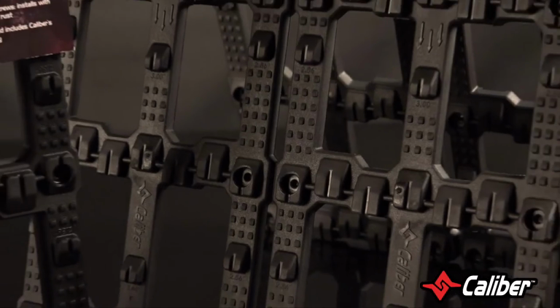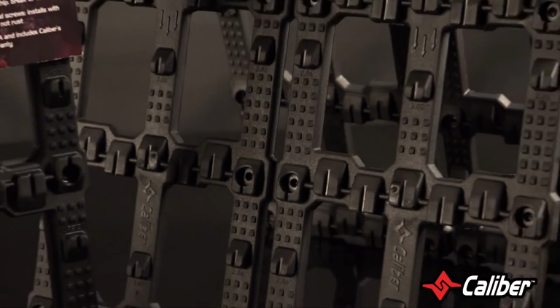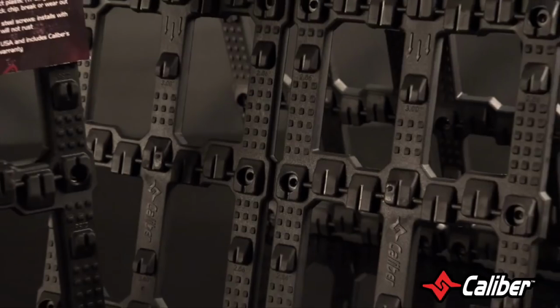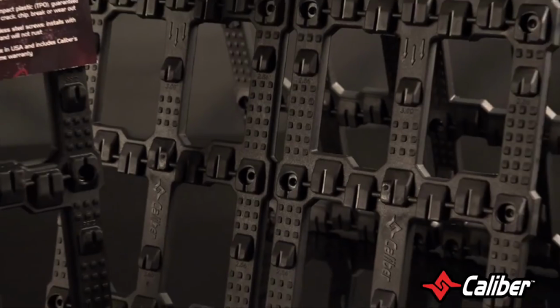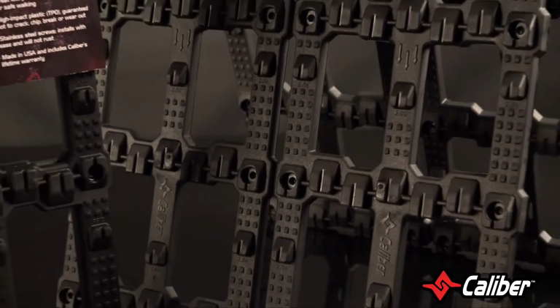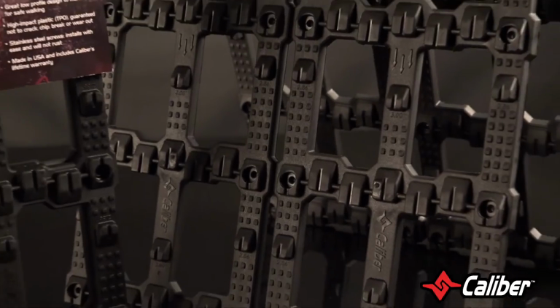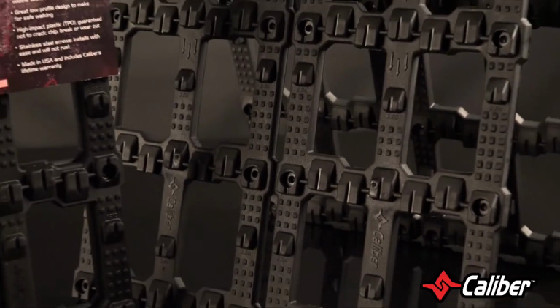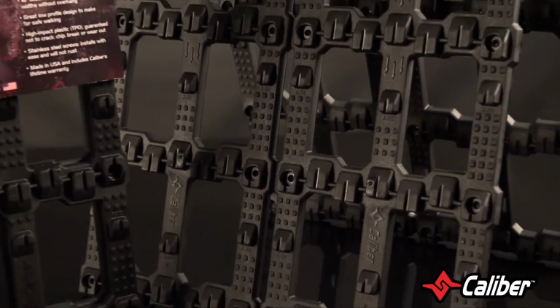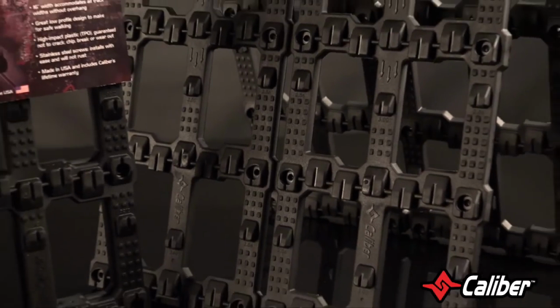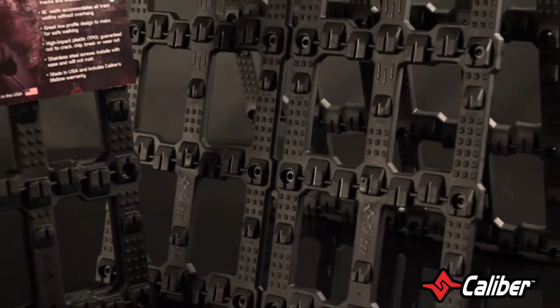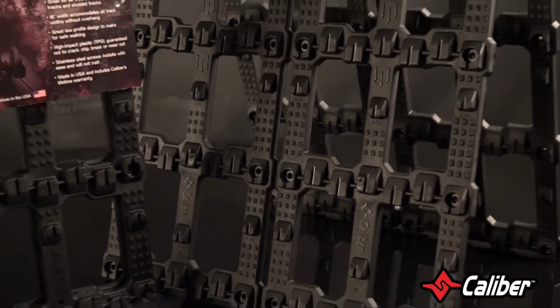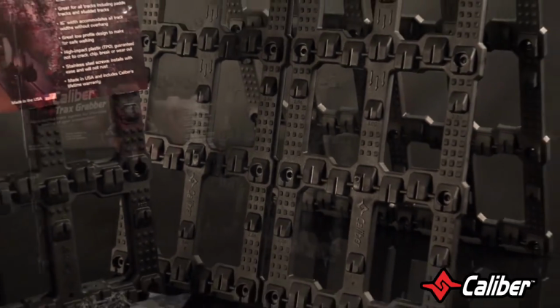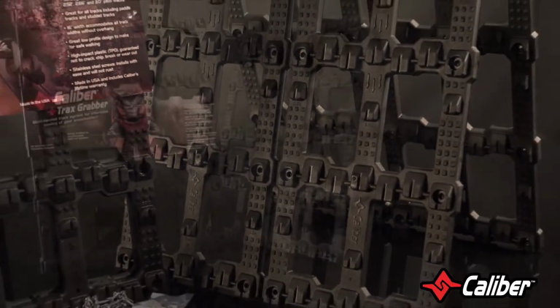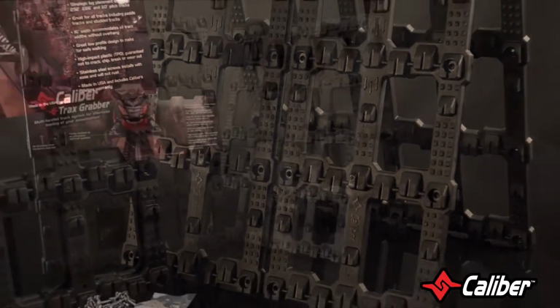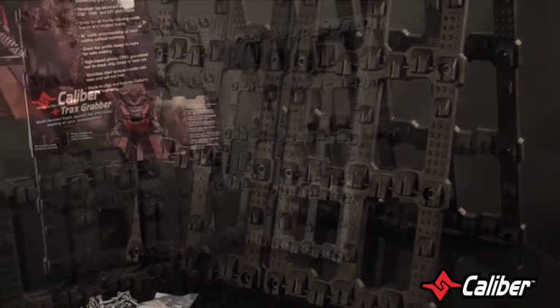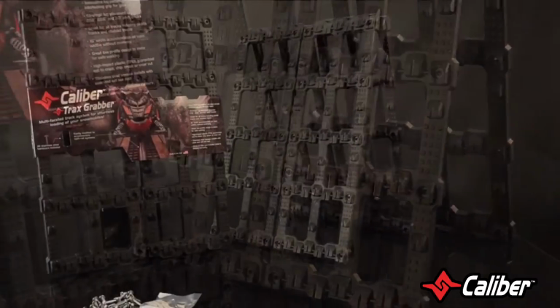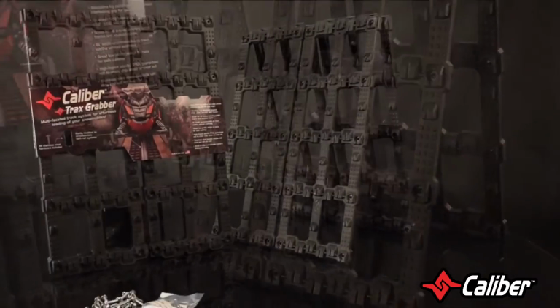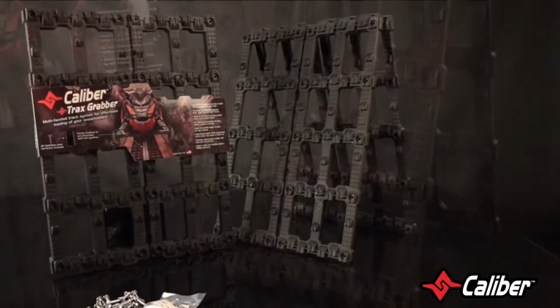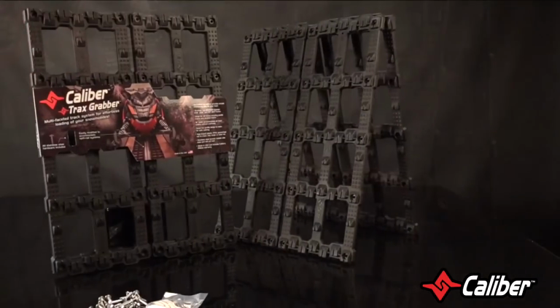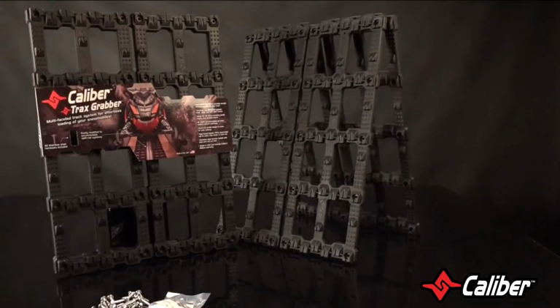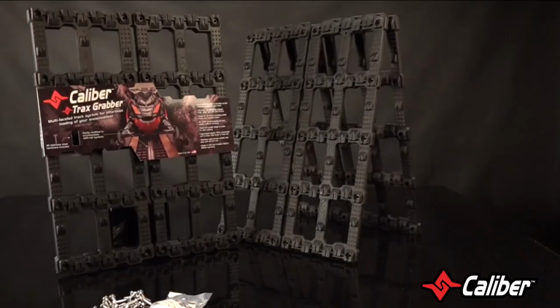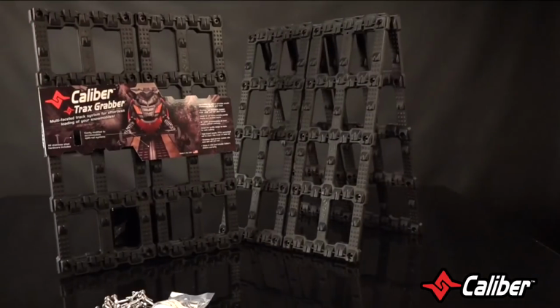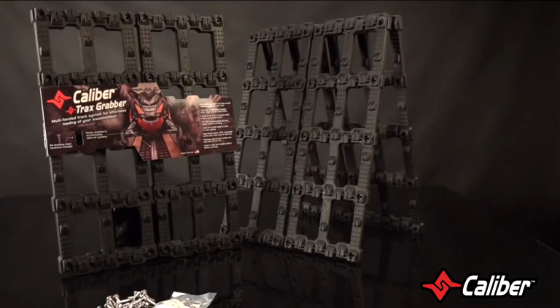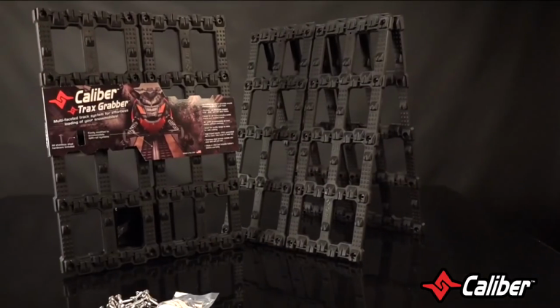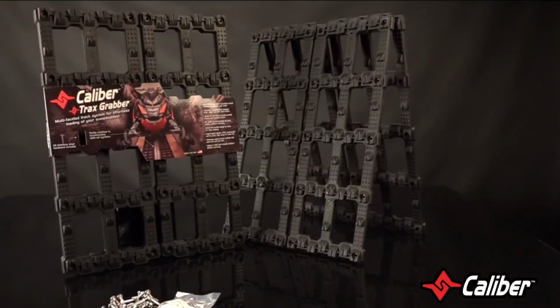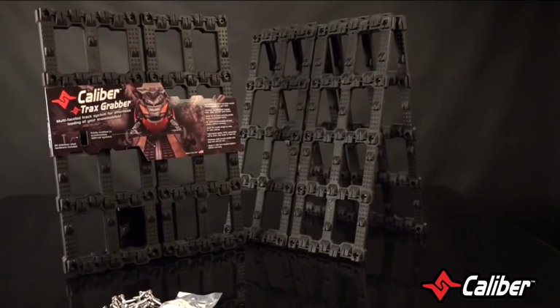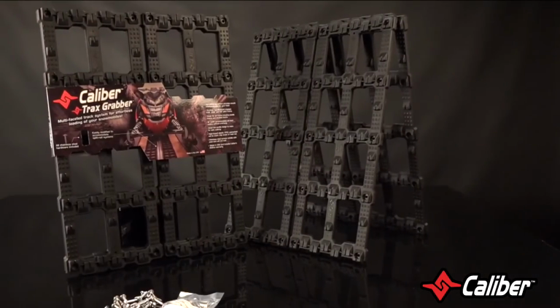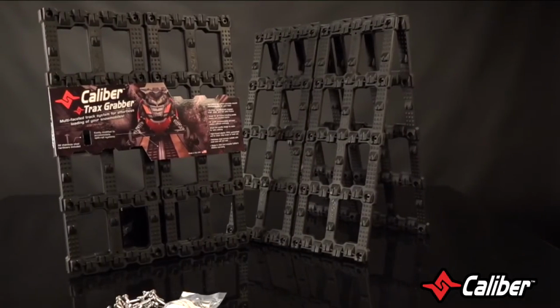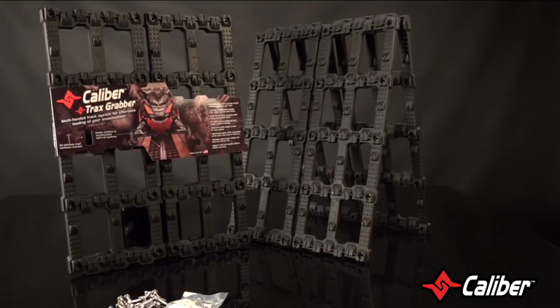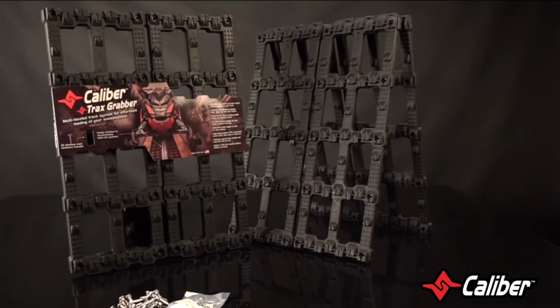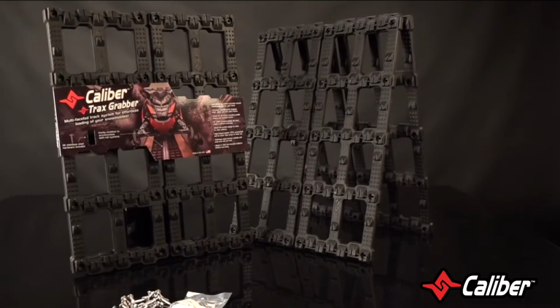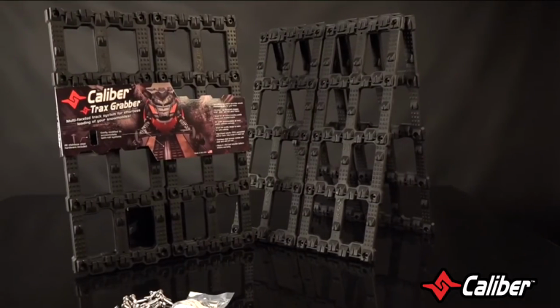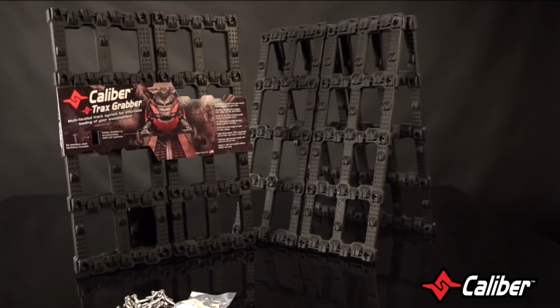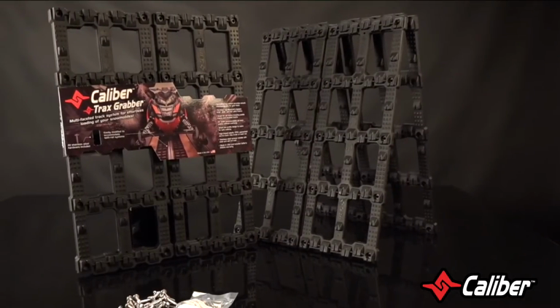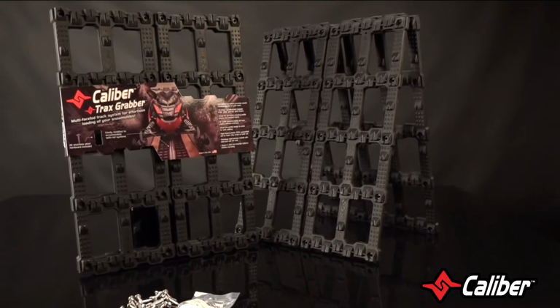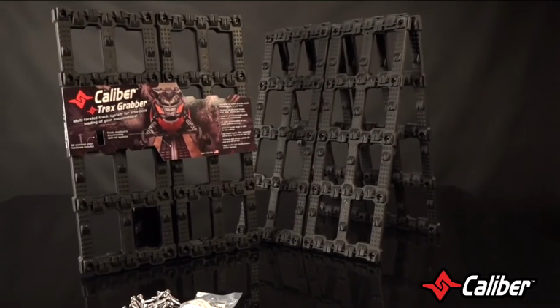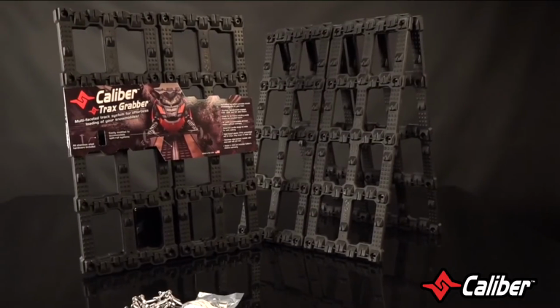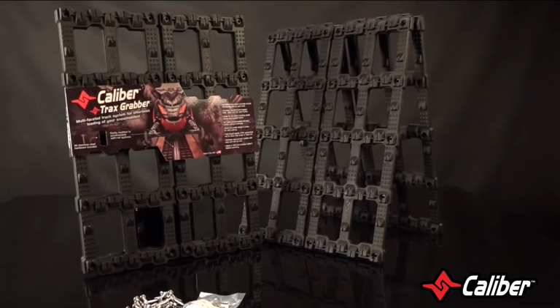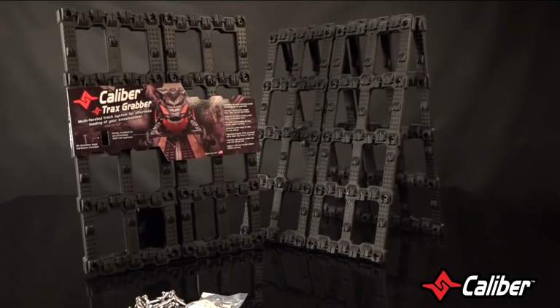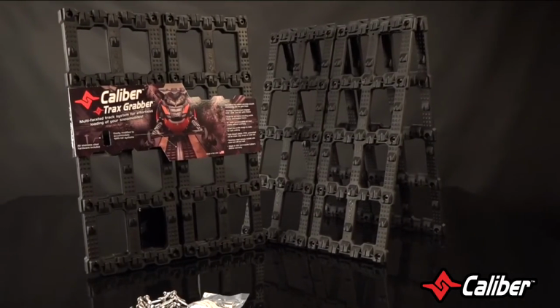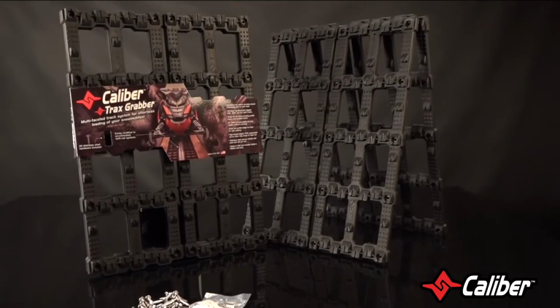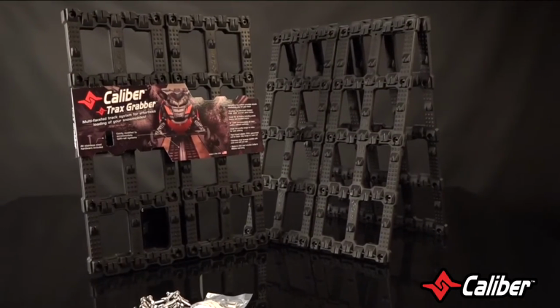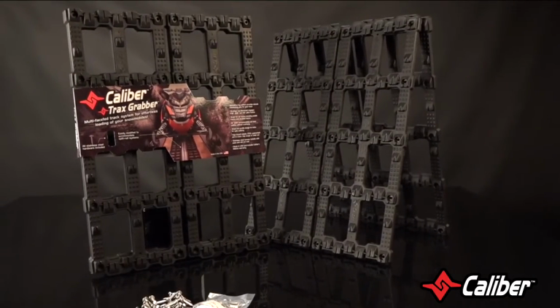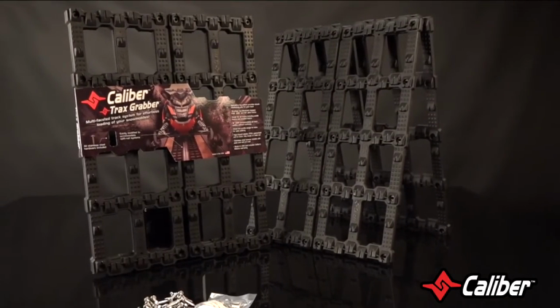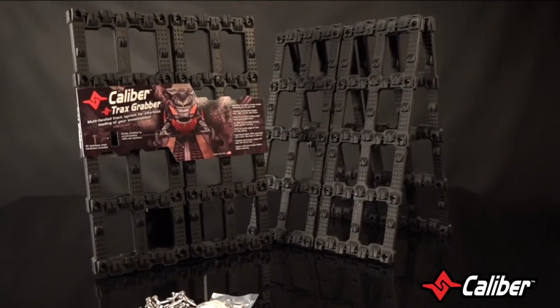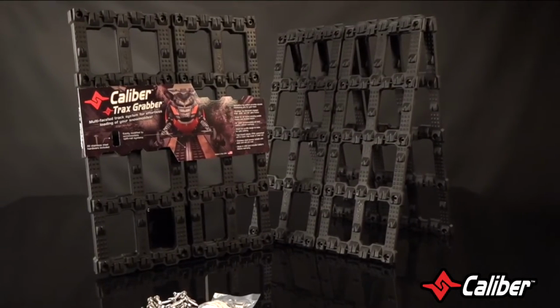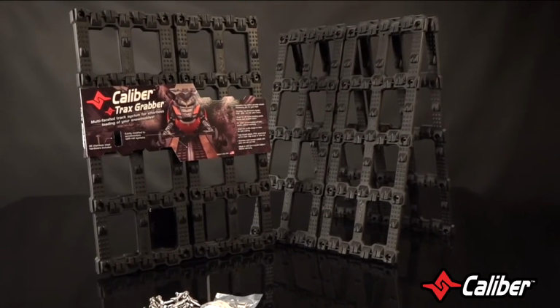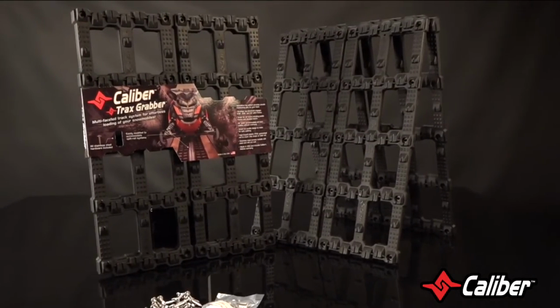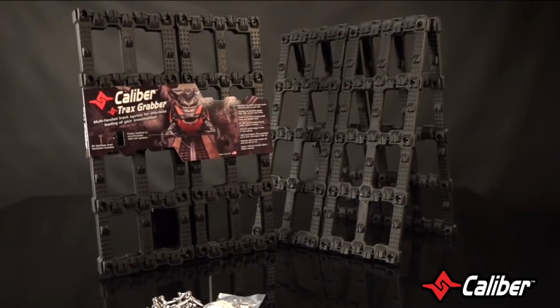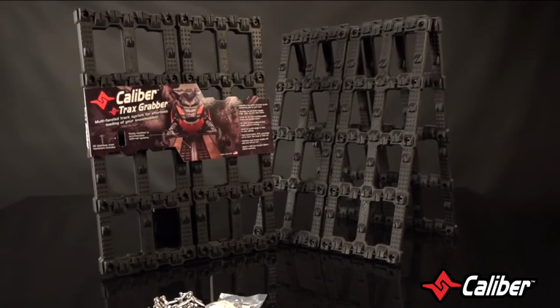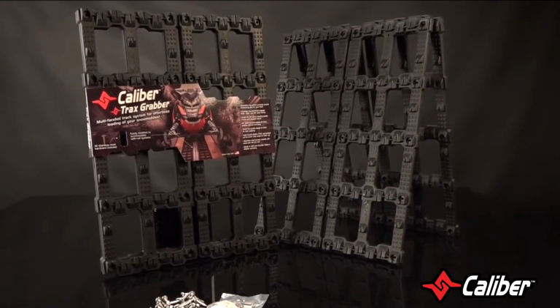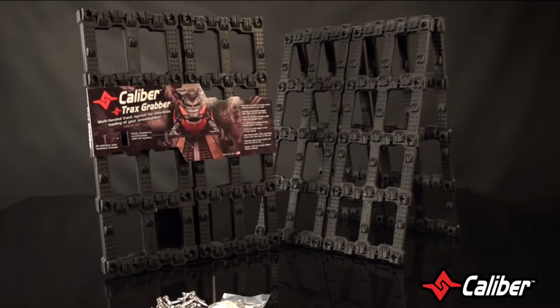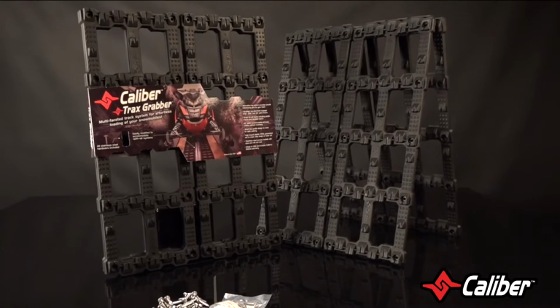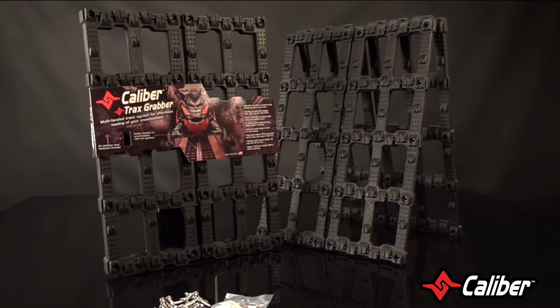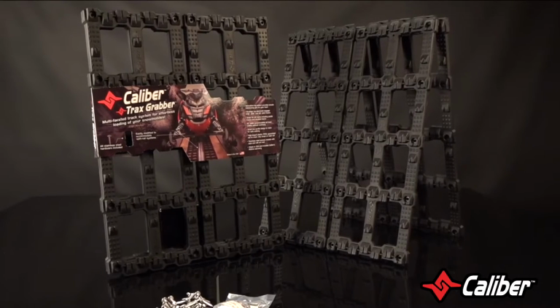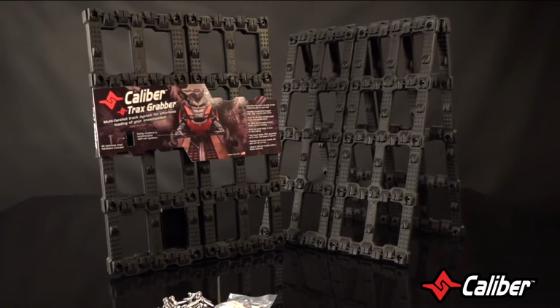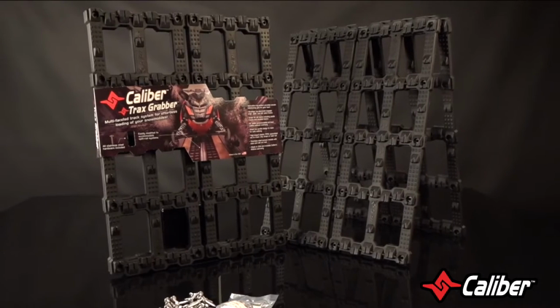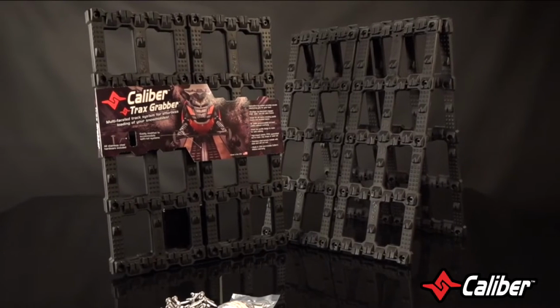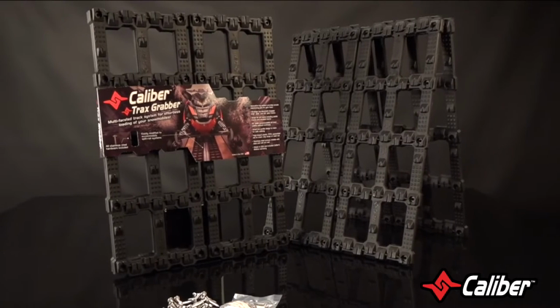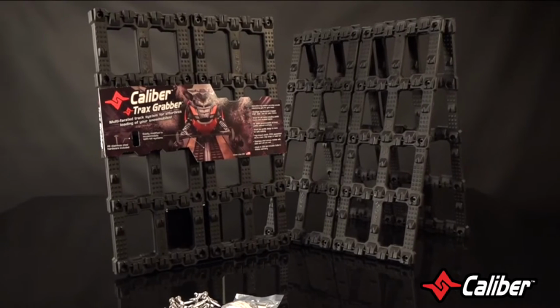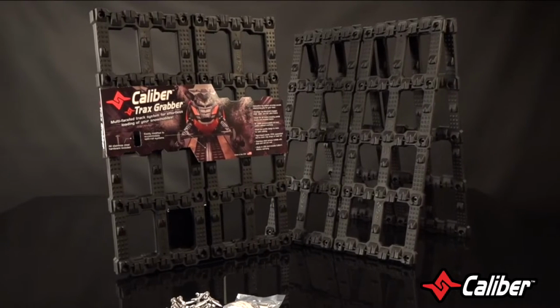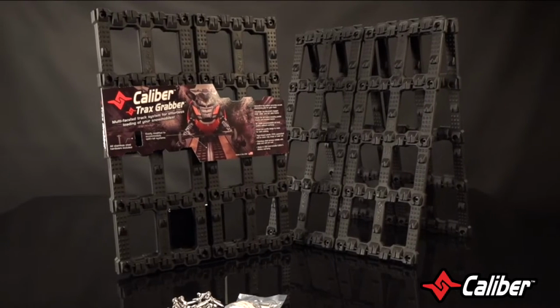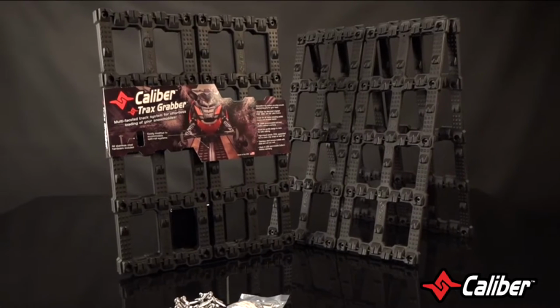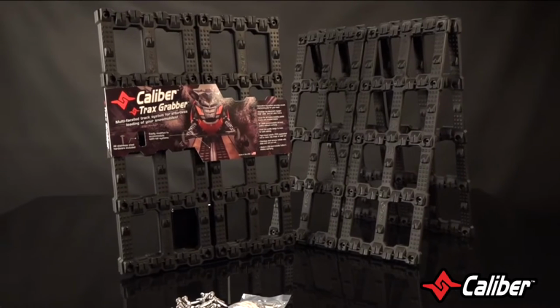Now let's talk size. At 16 inches wide and 24 inches long, the Trax Grabber is meant to accommodate all track widths without overhang.